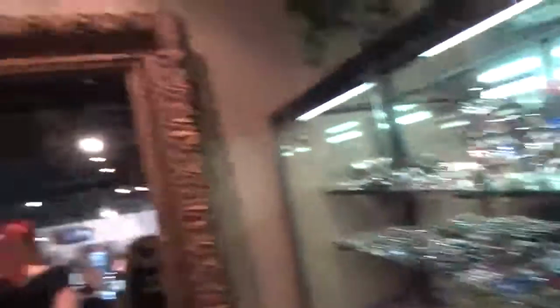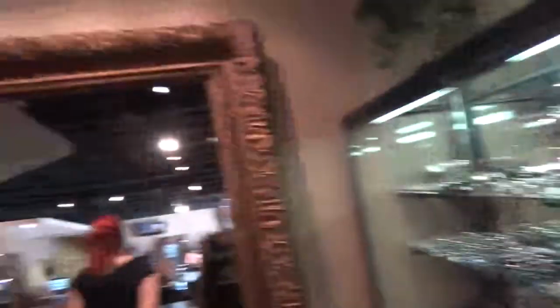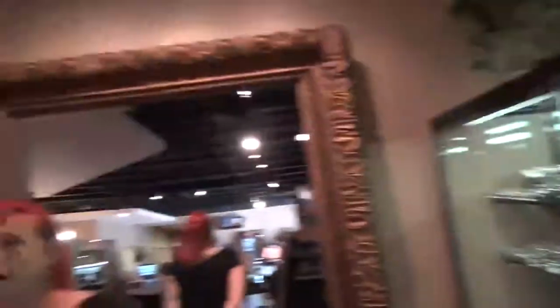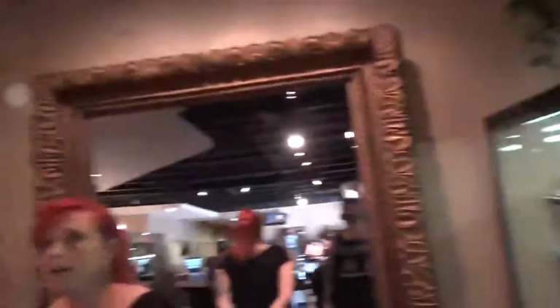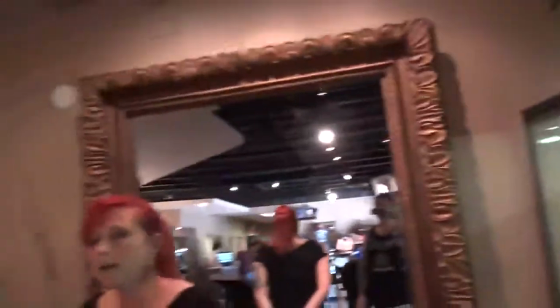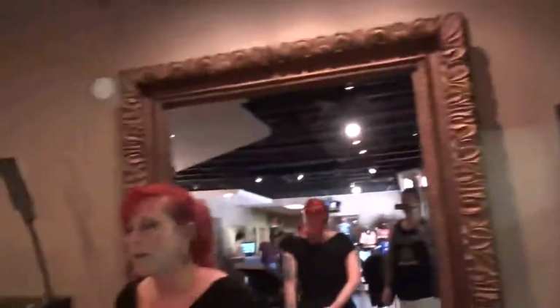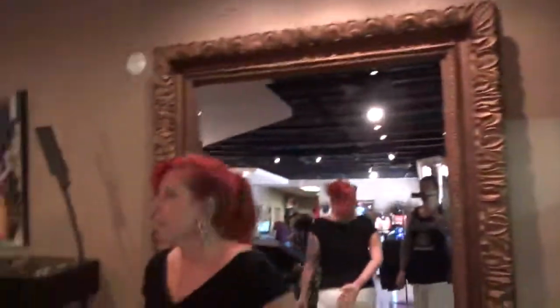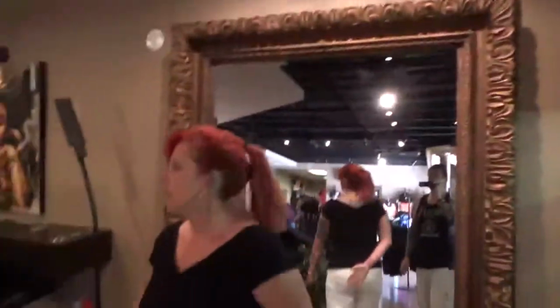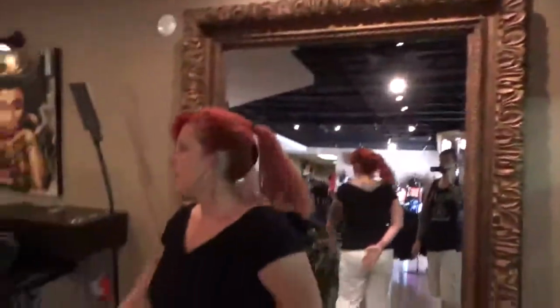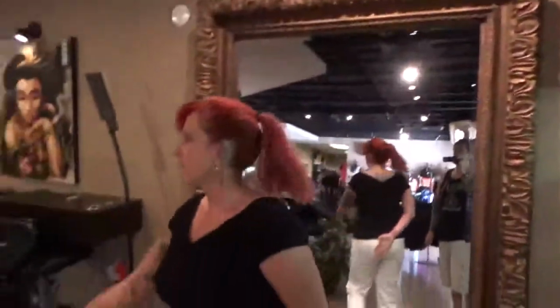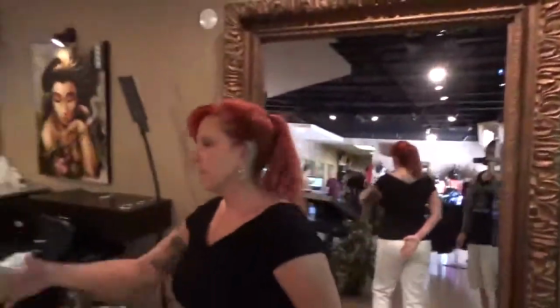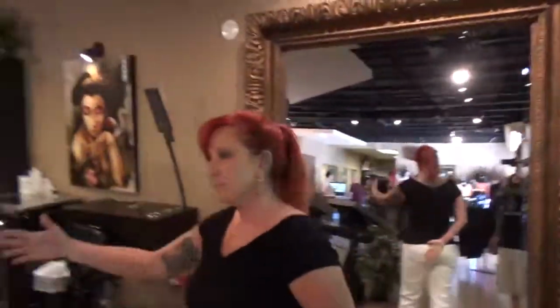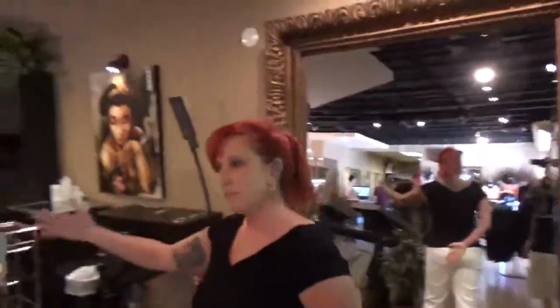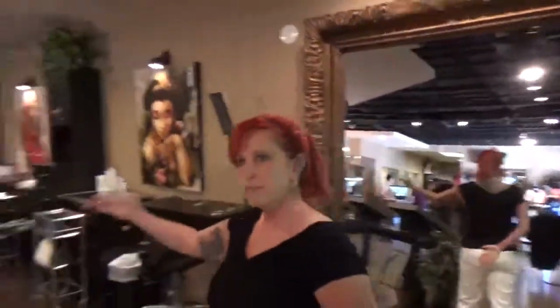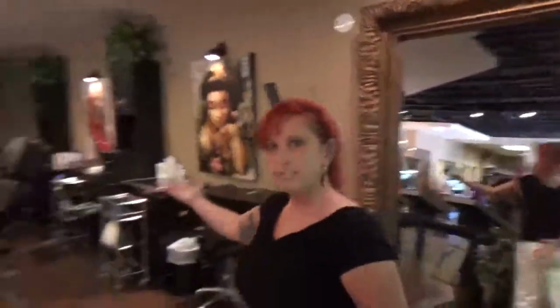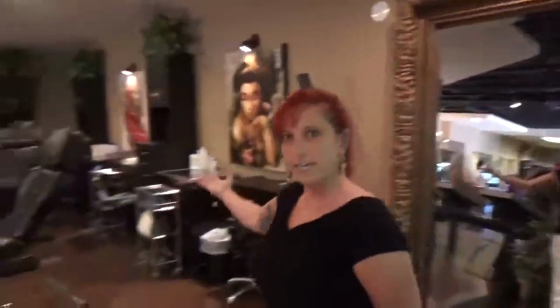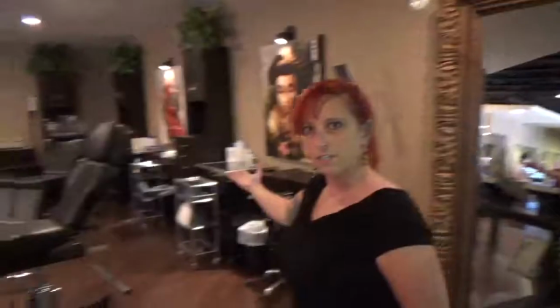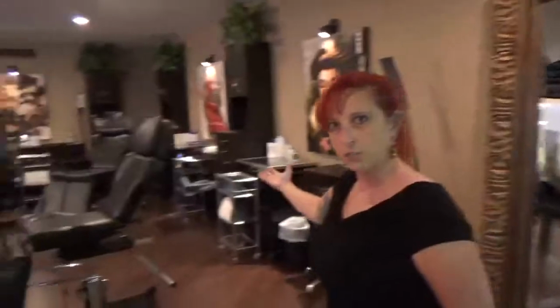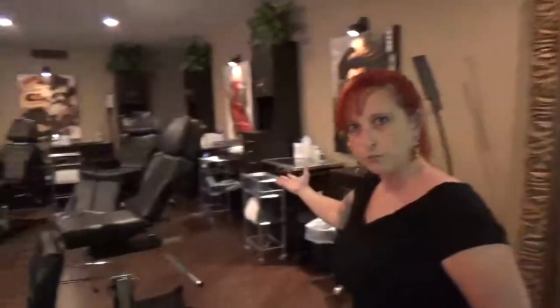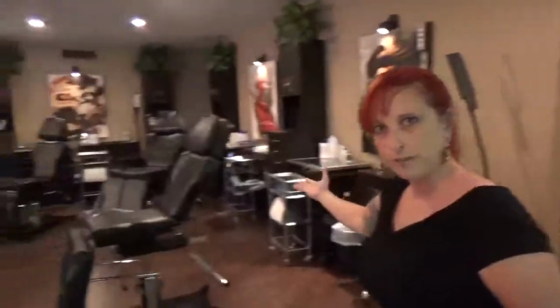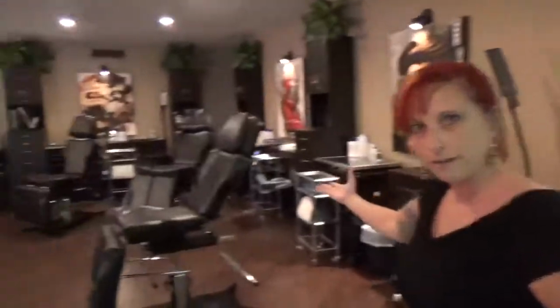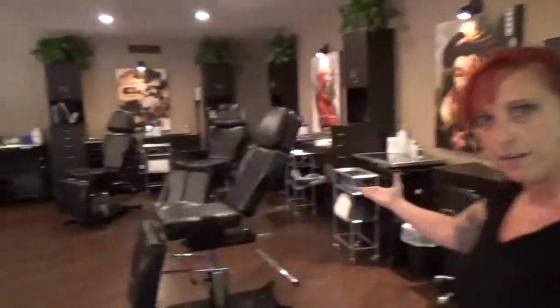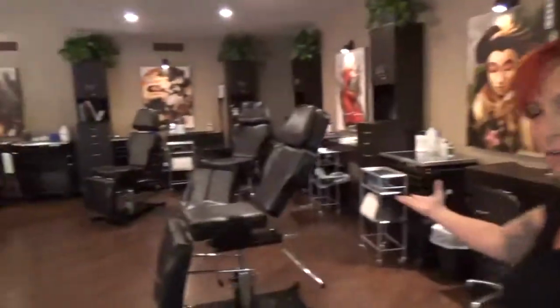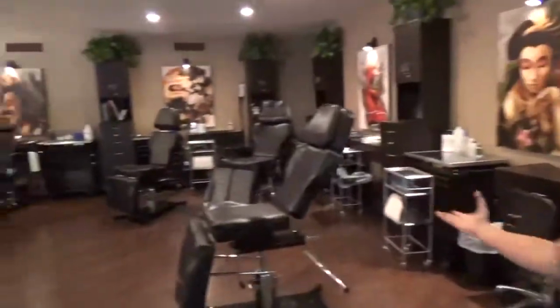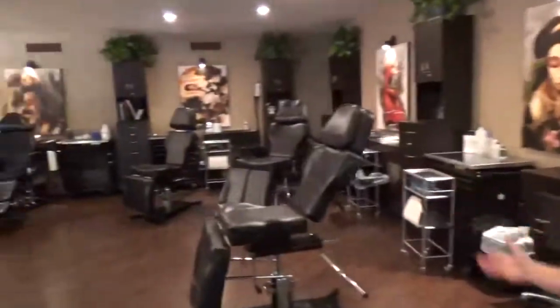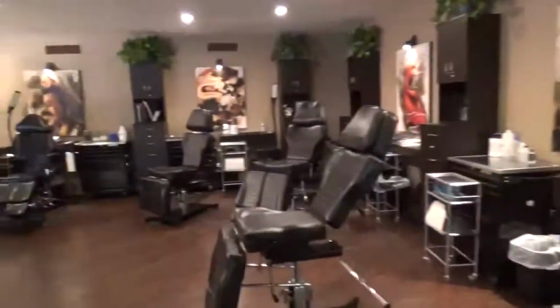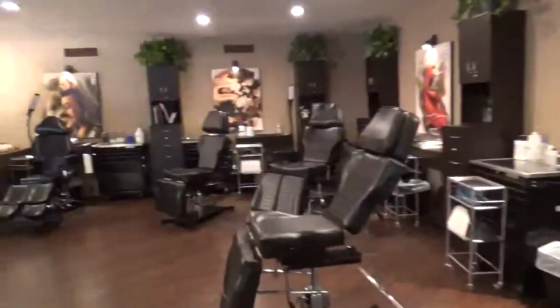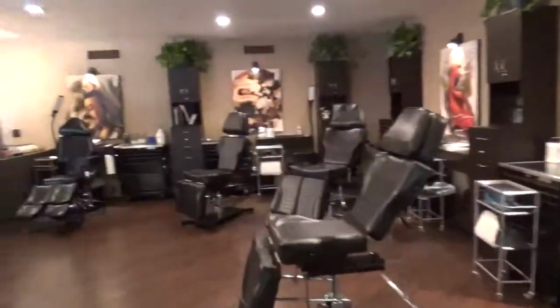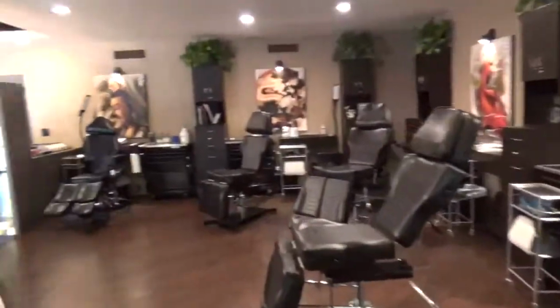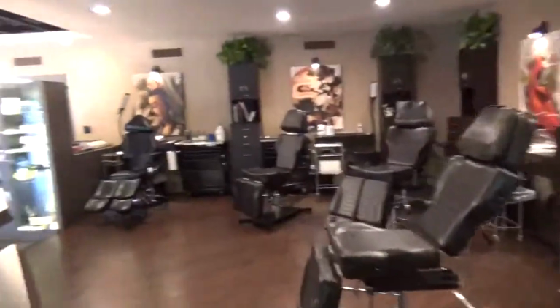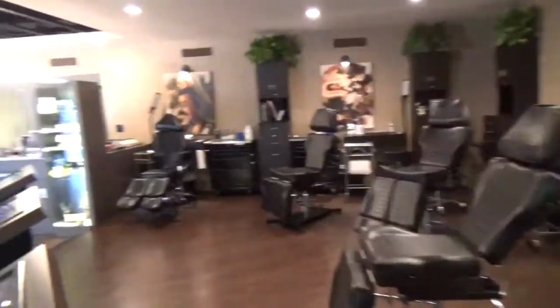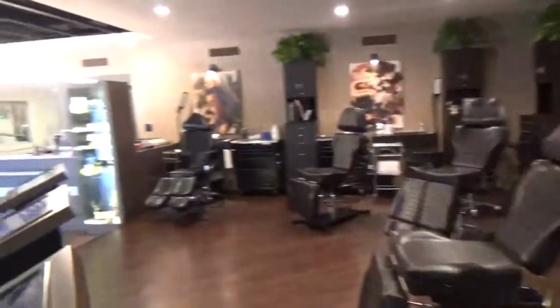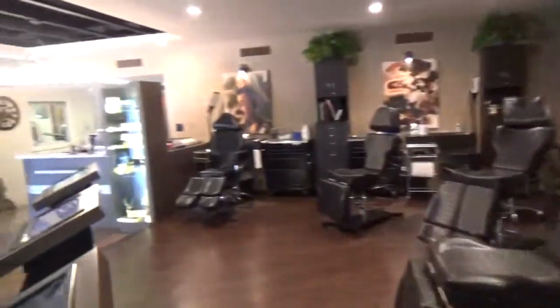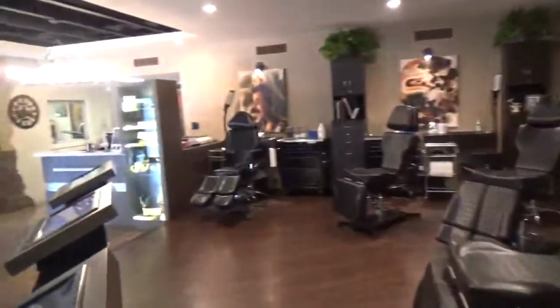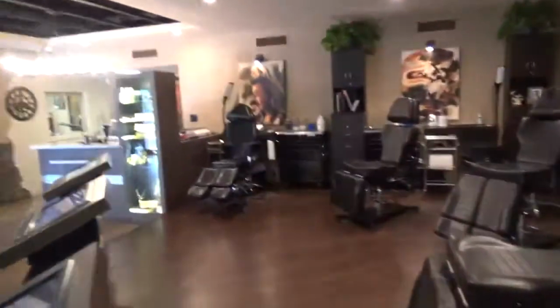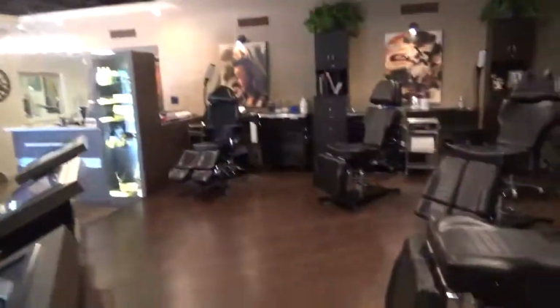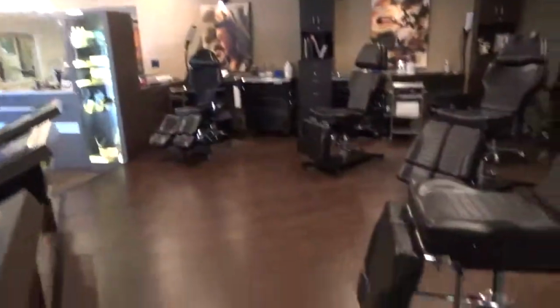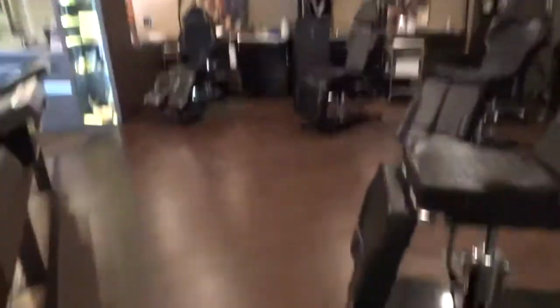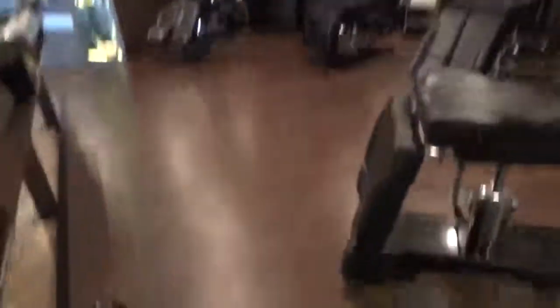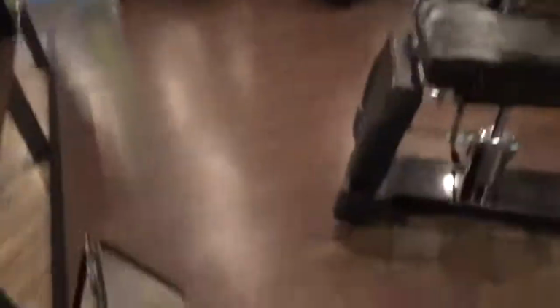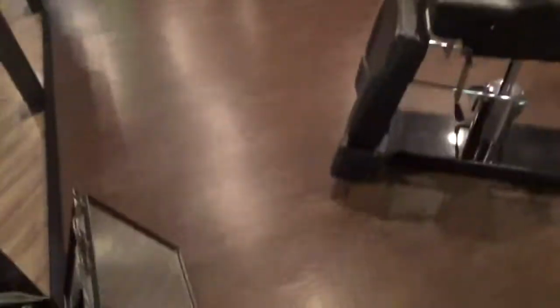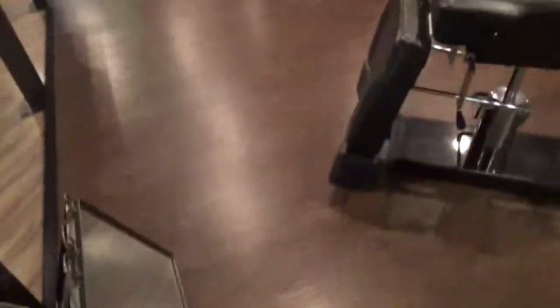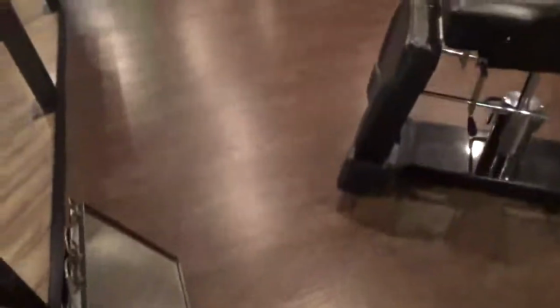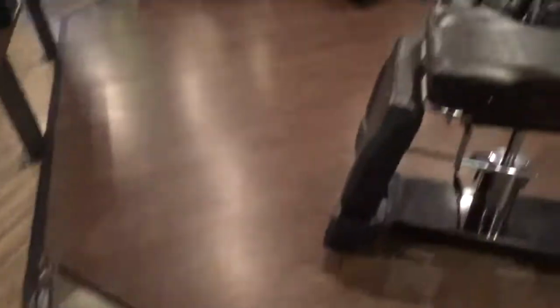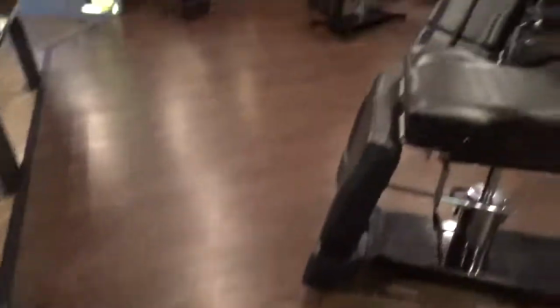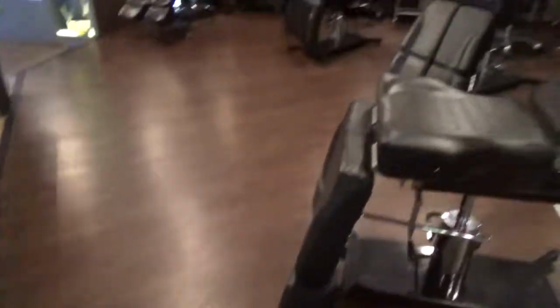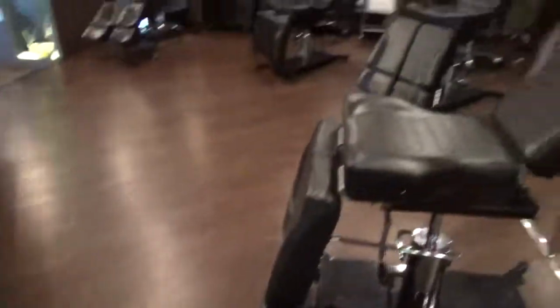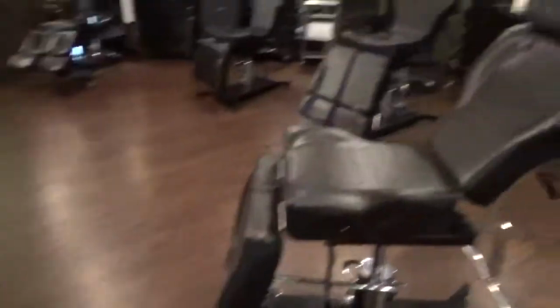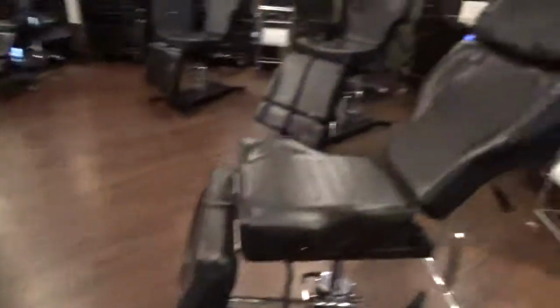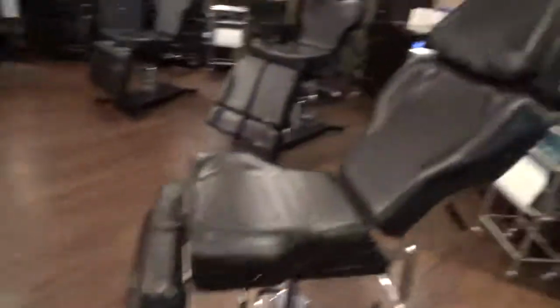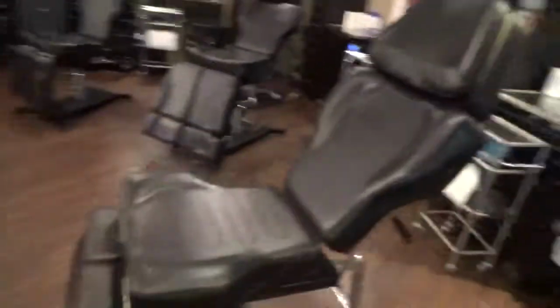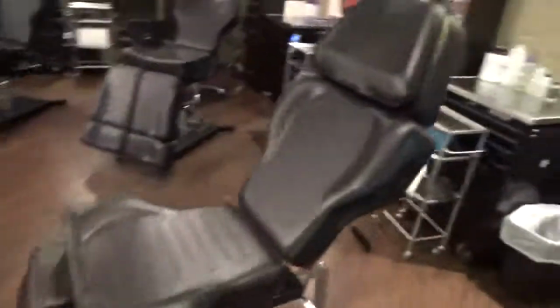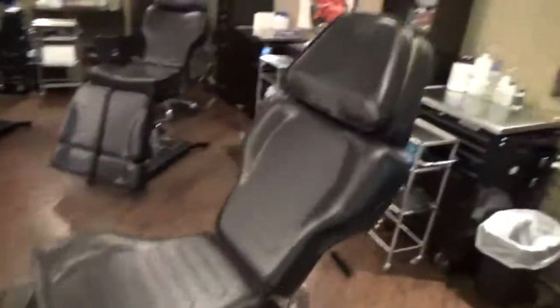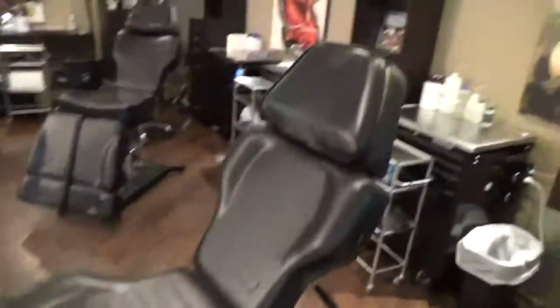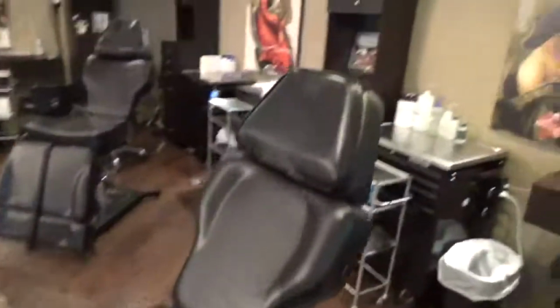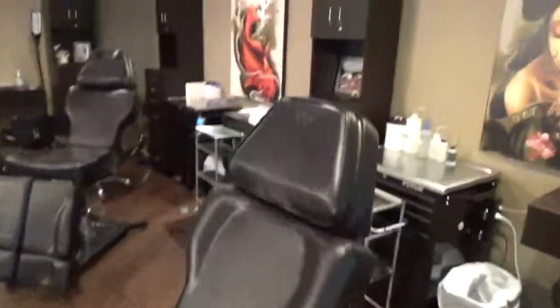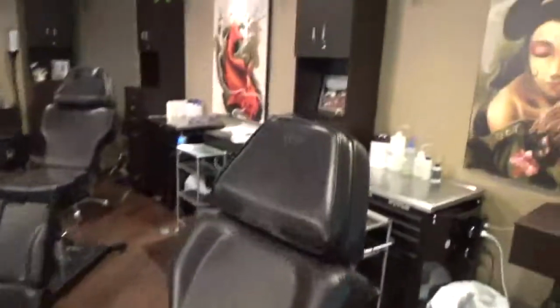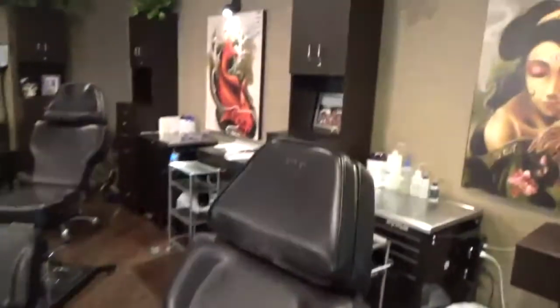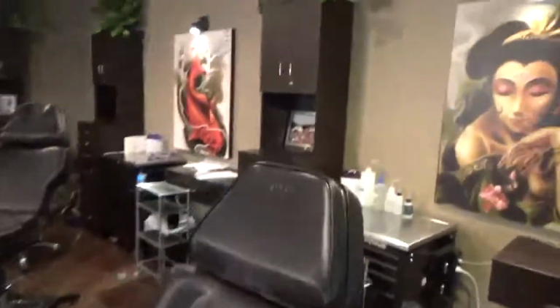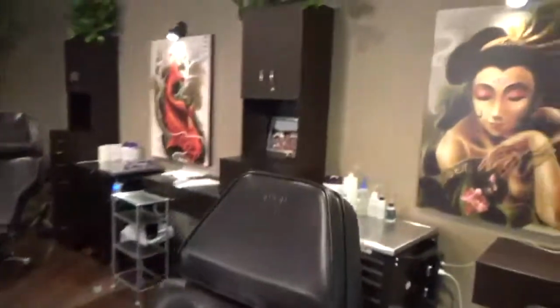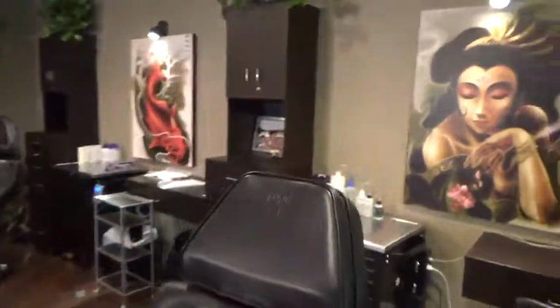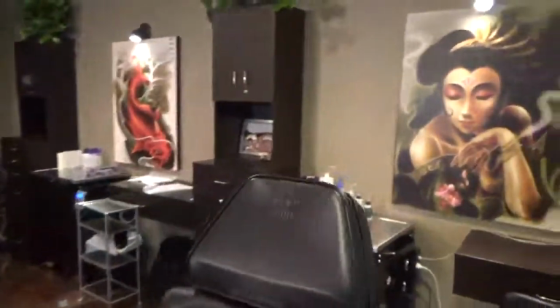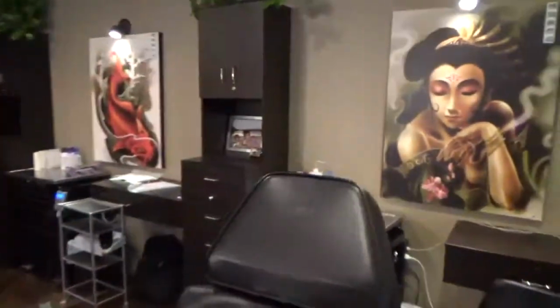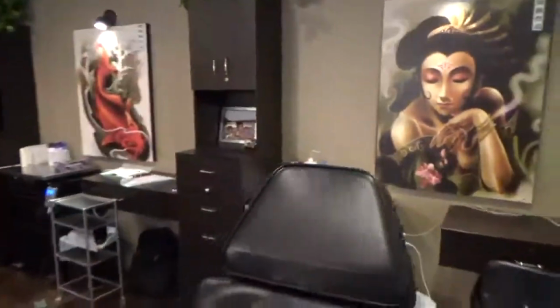And the tattoo area where tattooers hold their own. And then we have some more color.